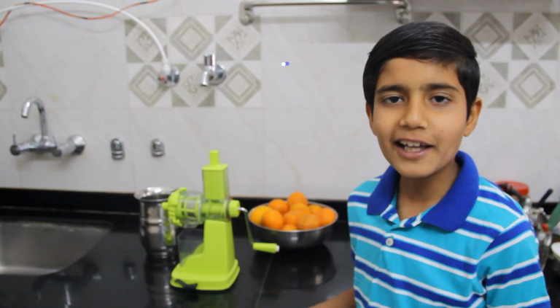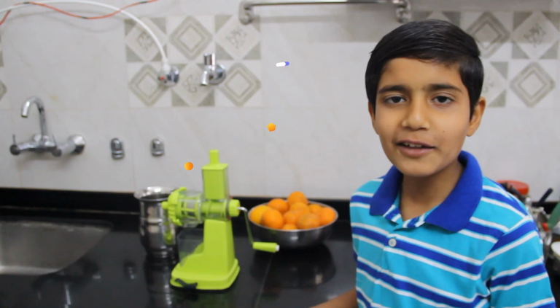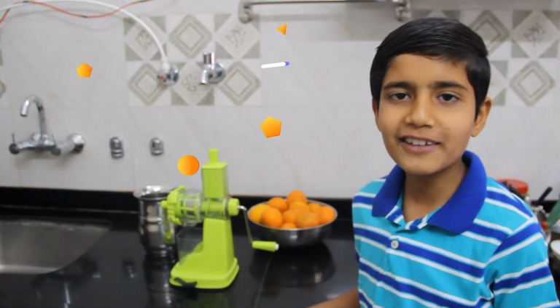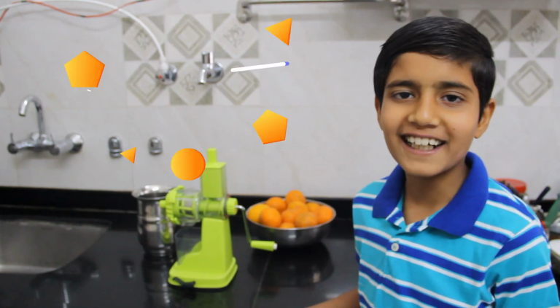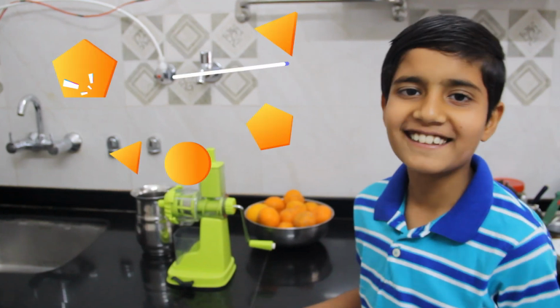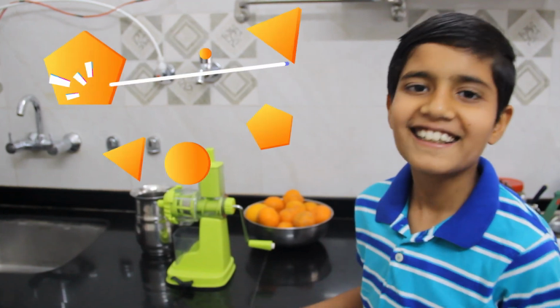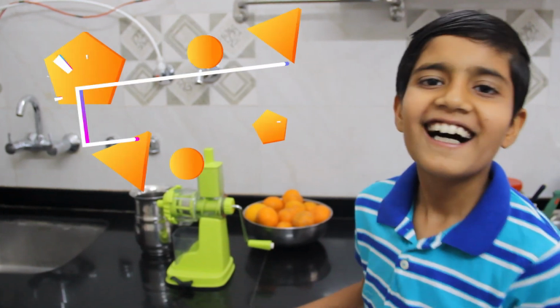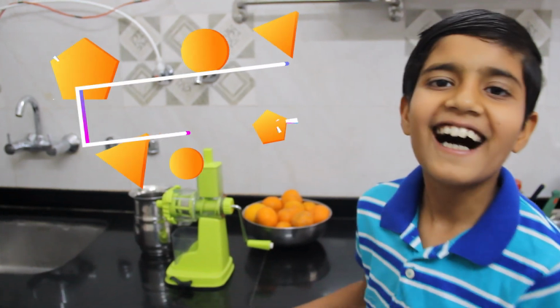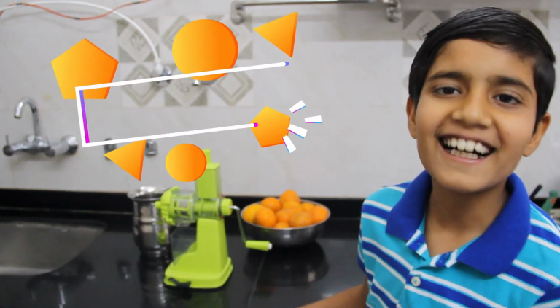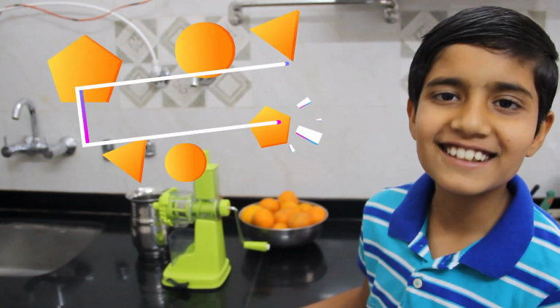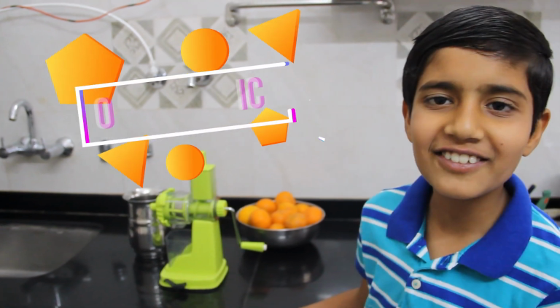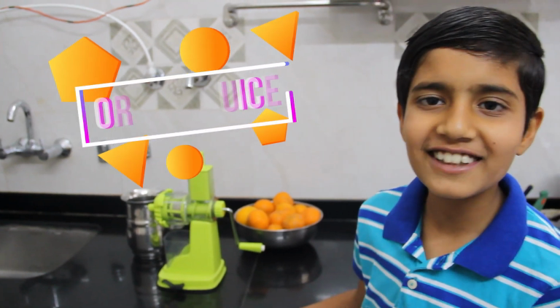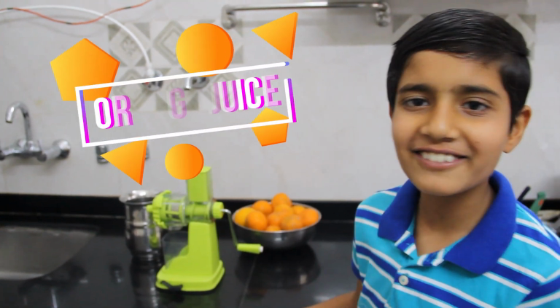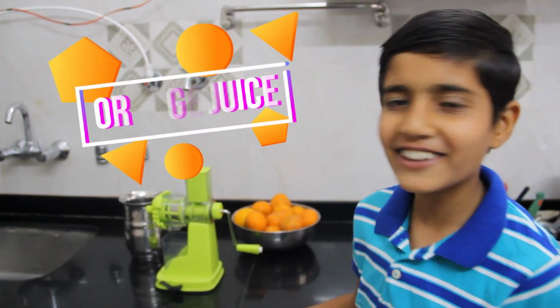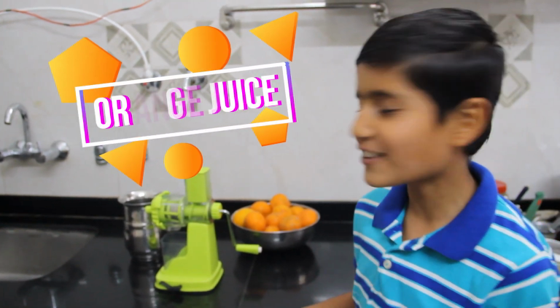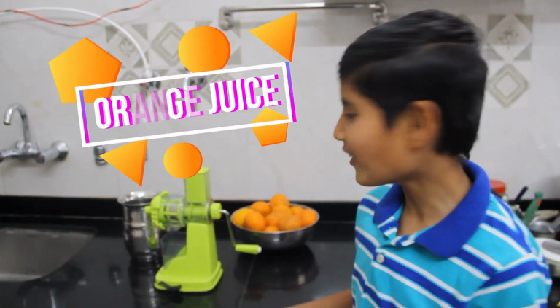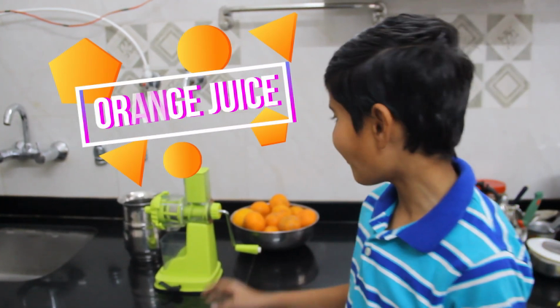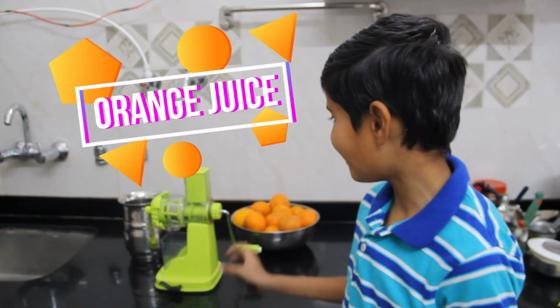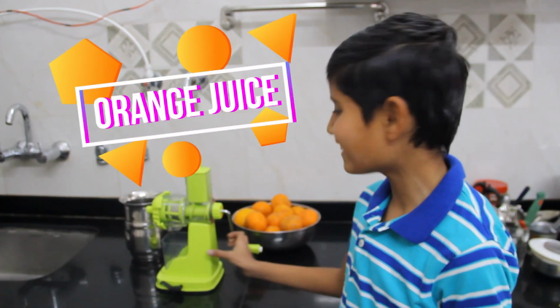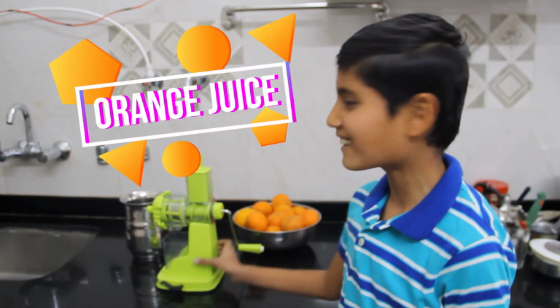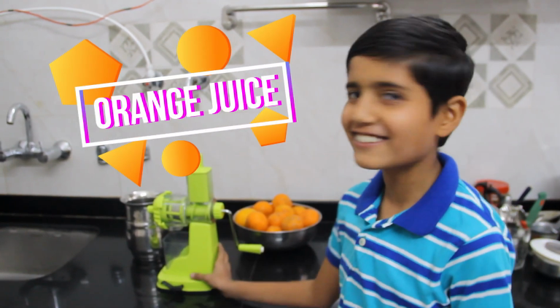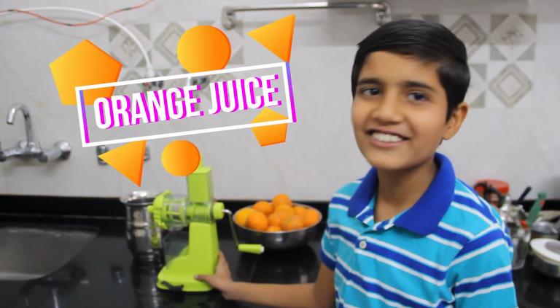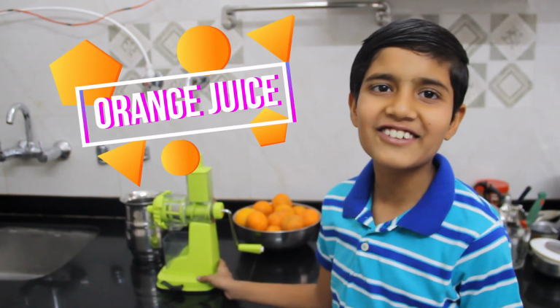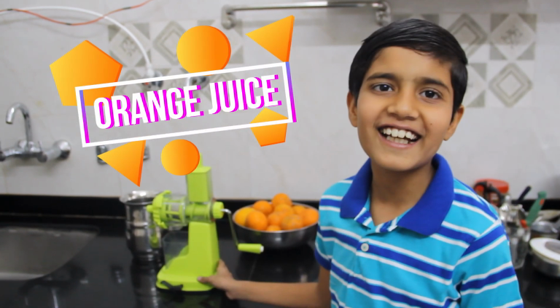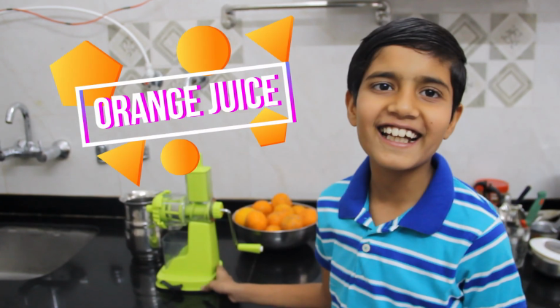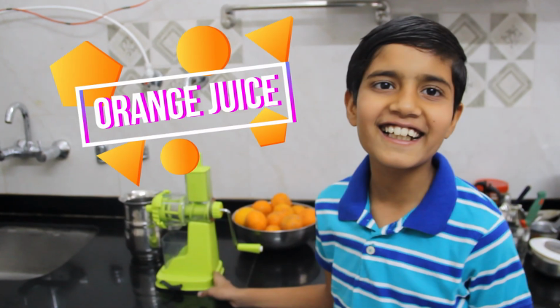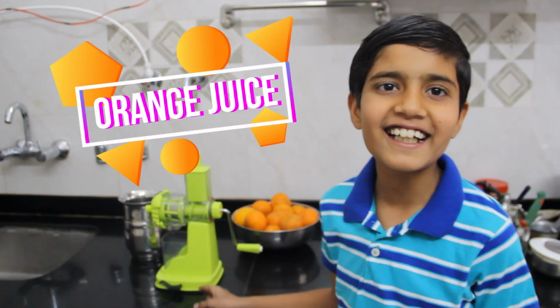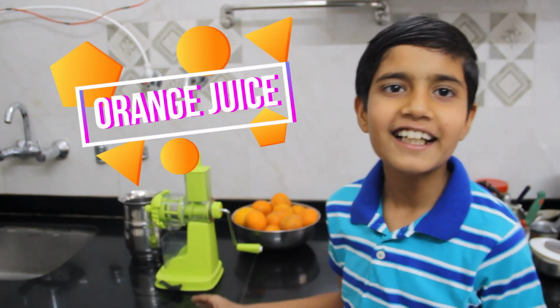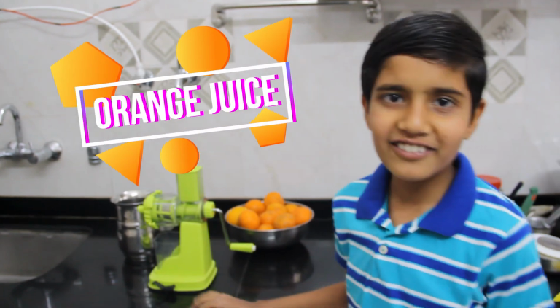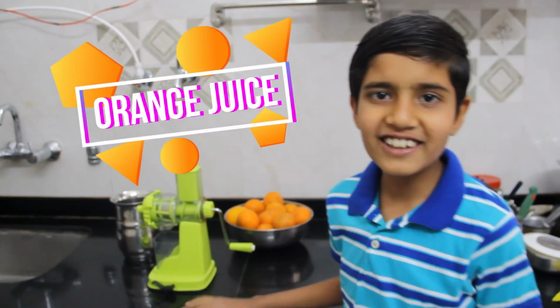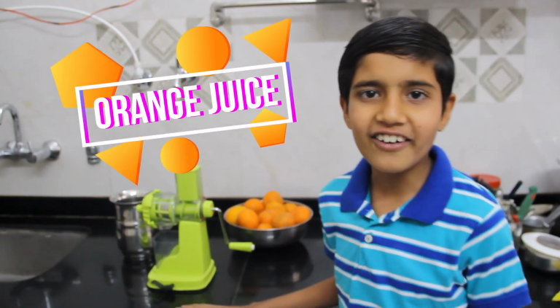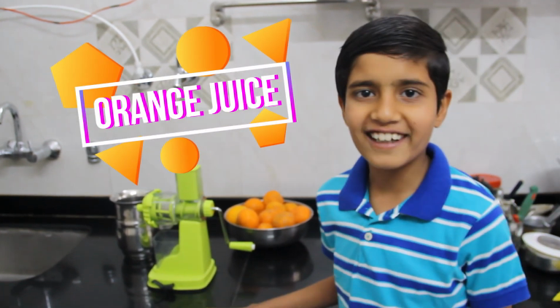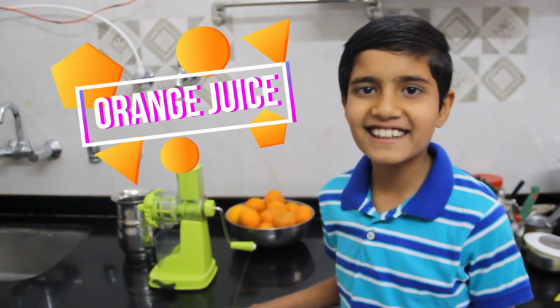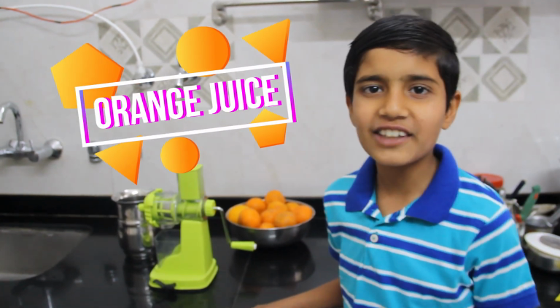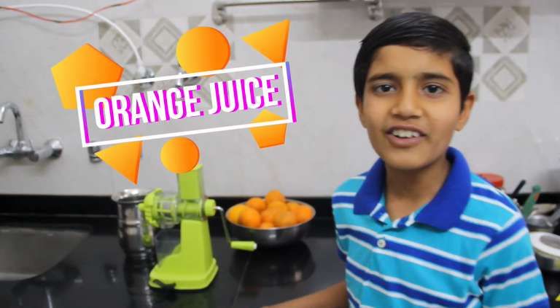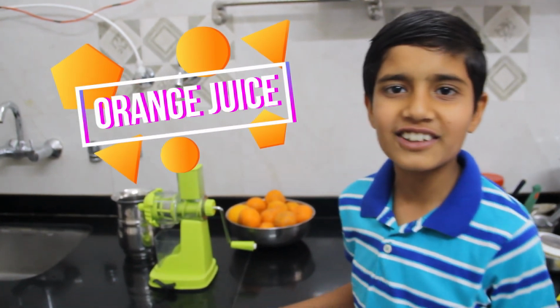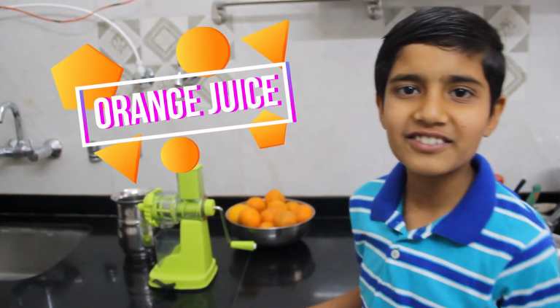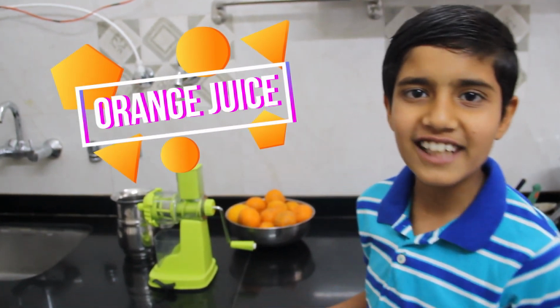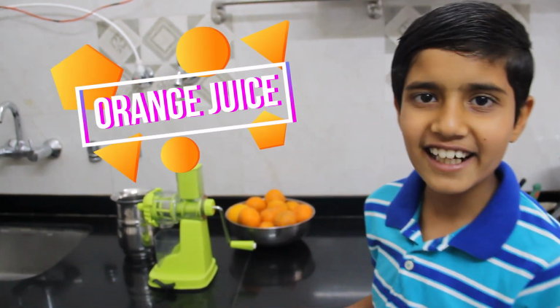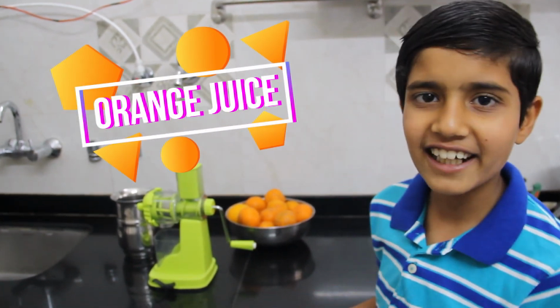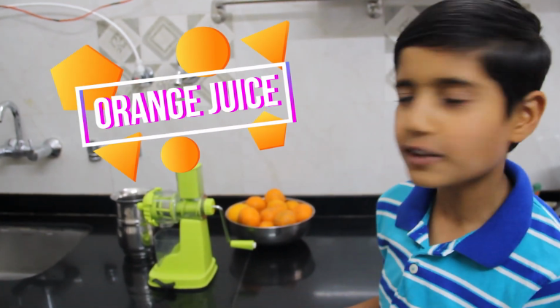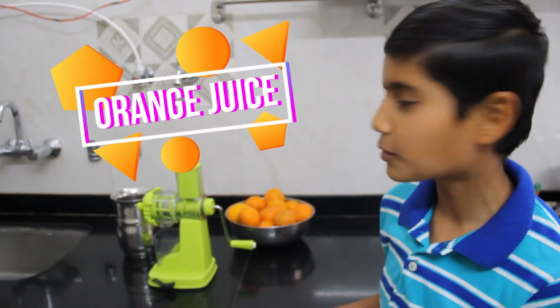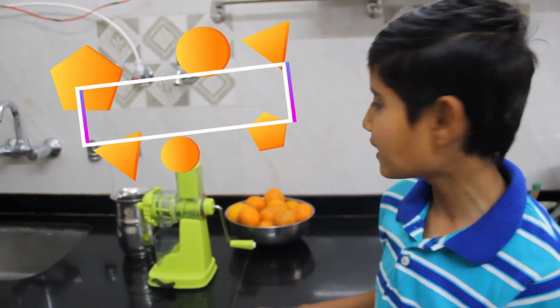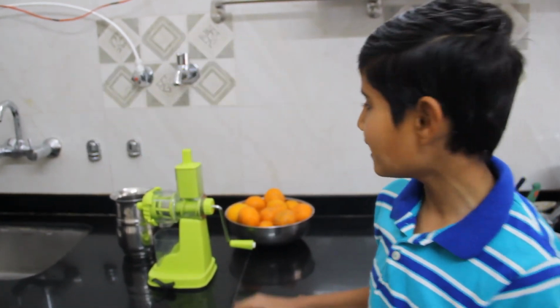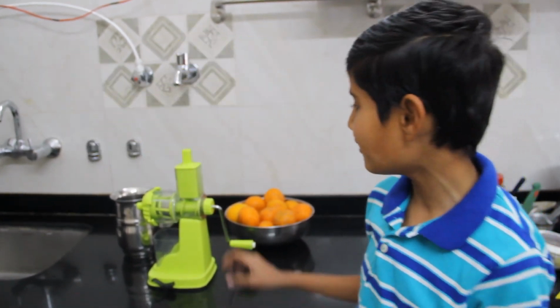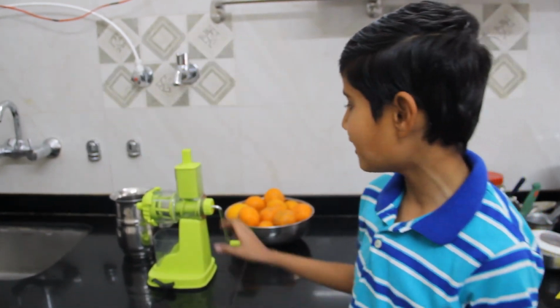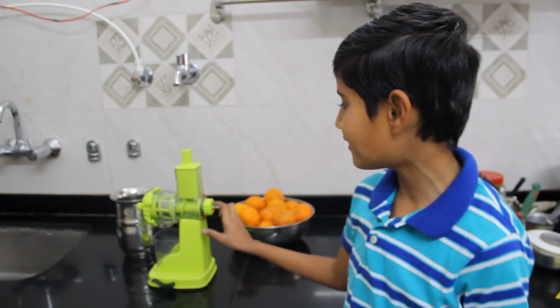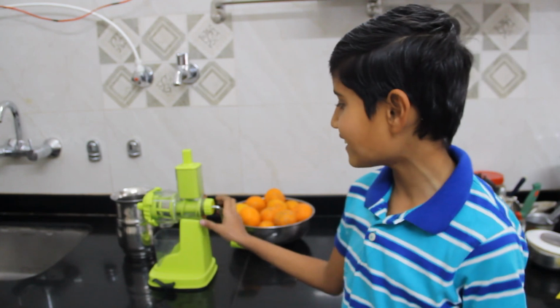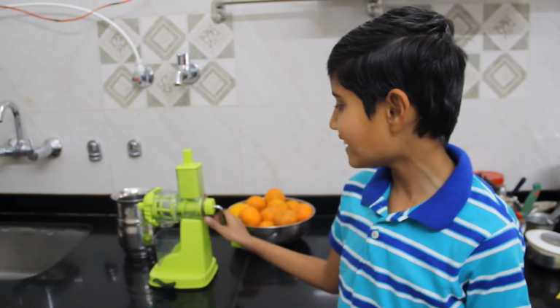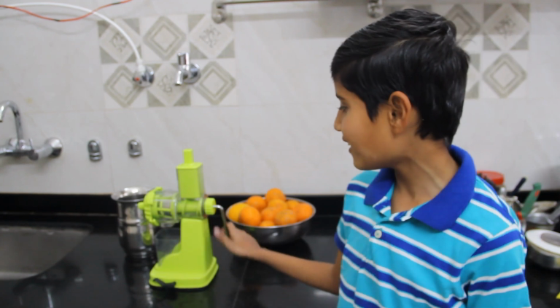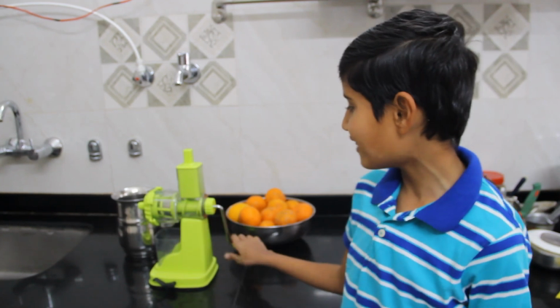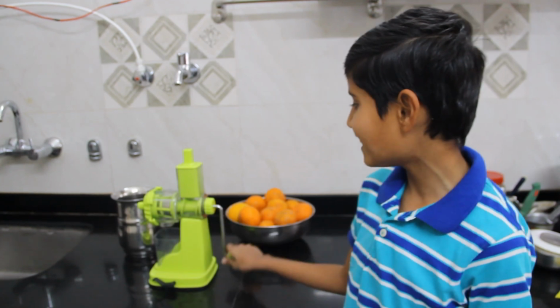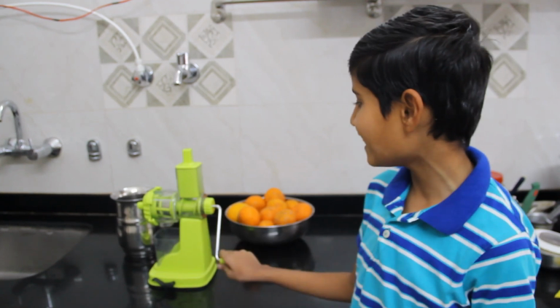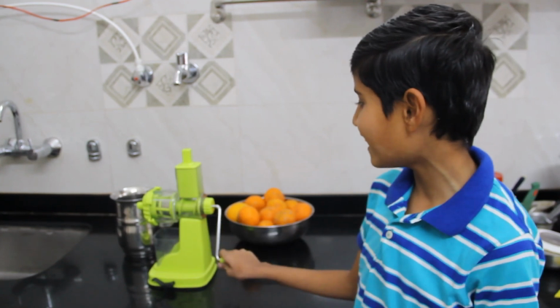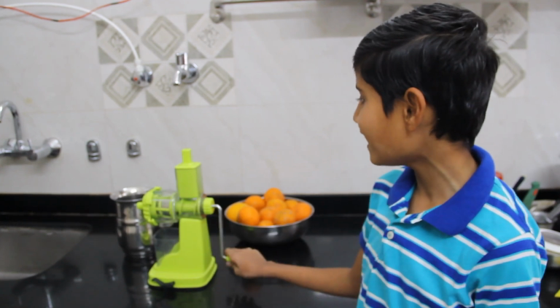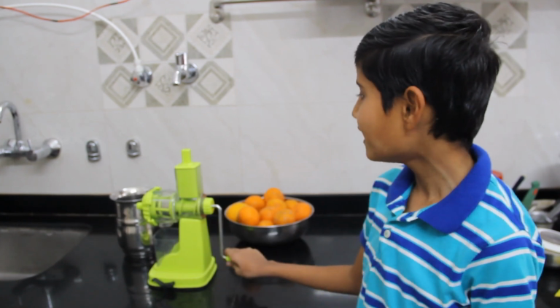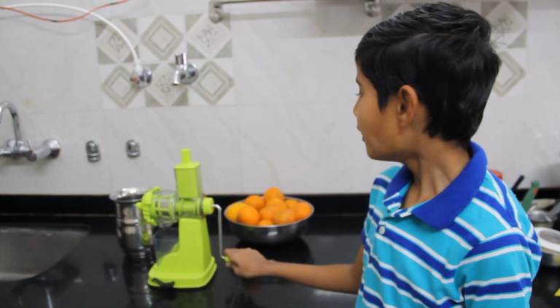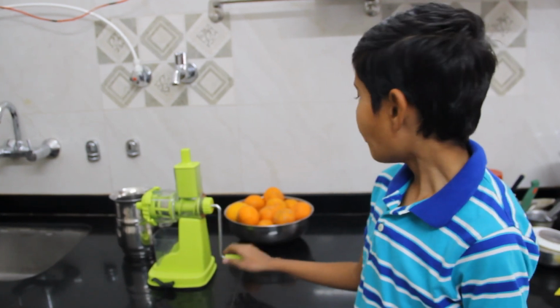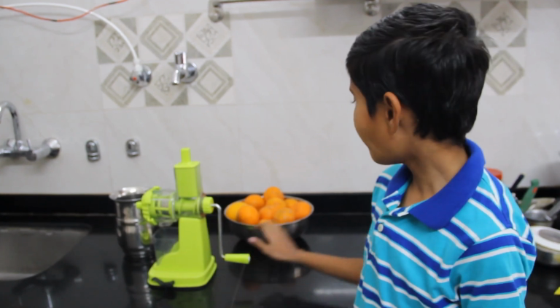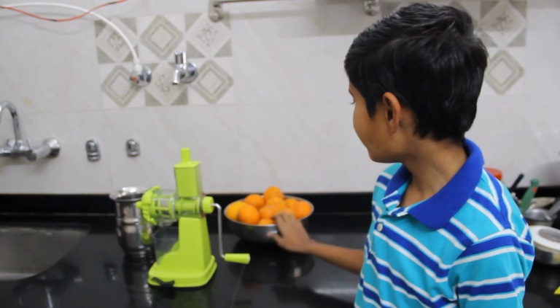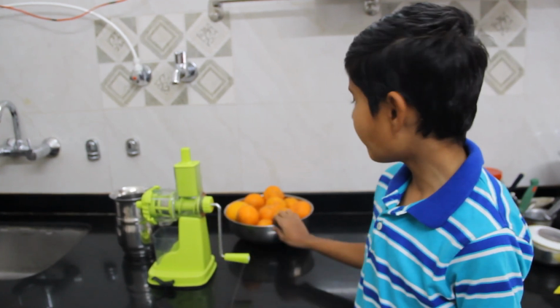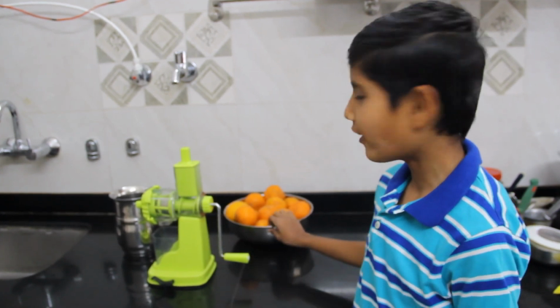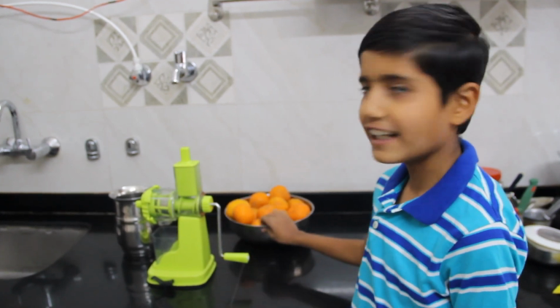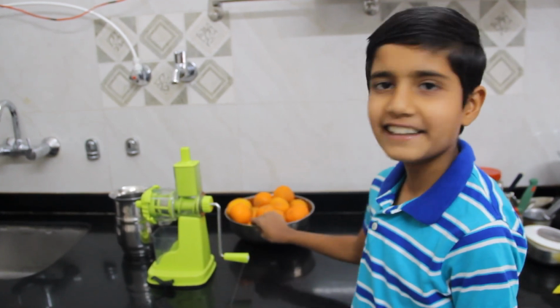Hello friends, today we will make orange juice in this video. This is a machine for me and this is an orange.